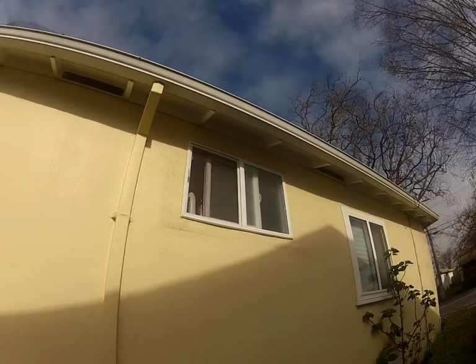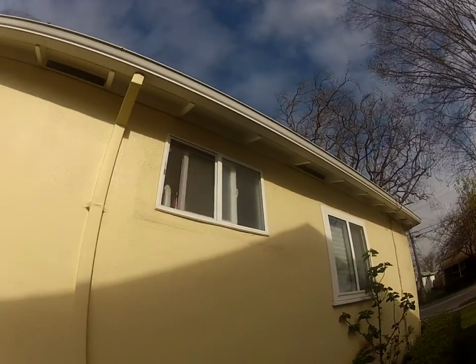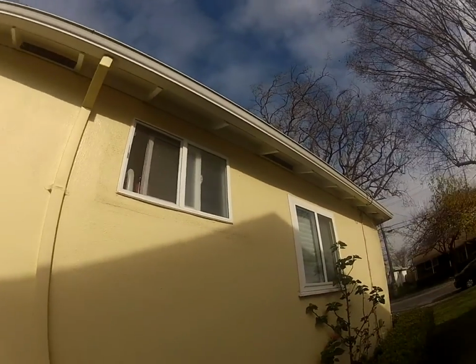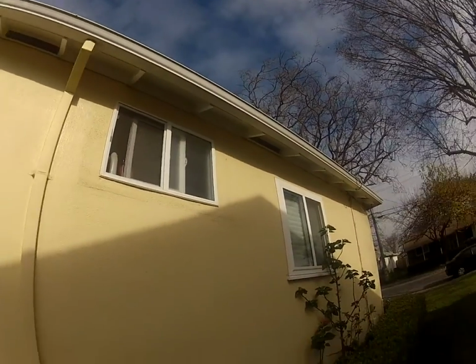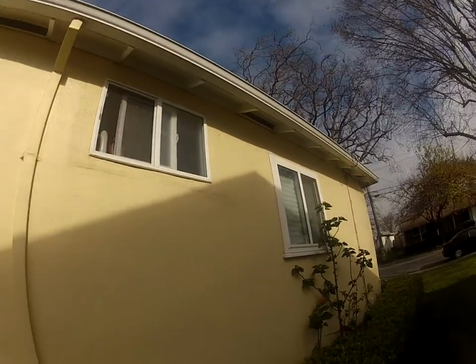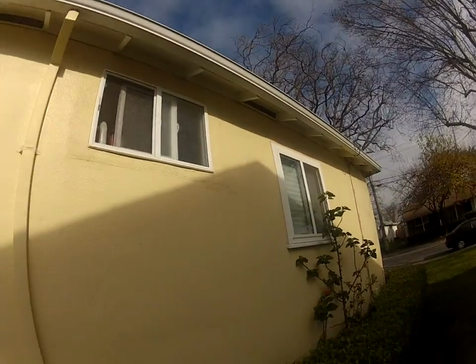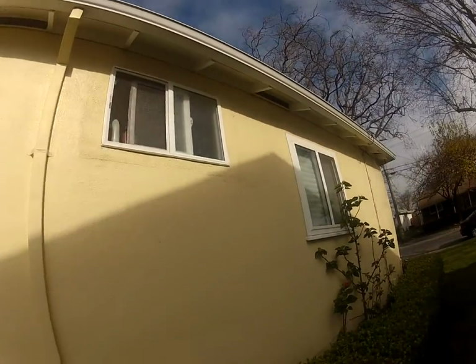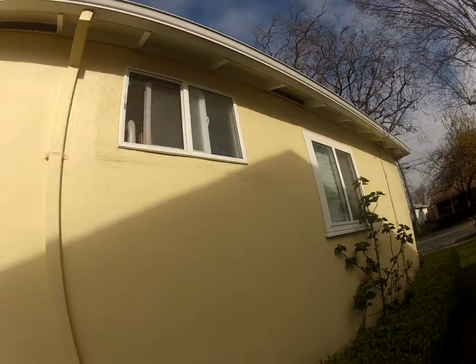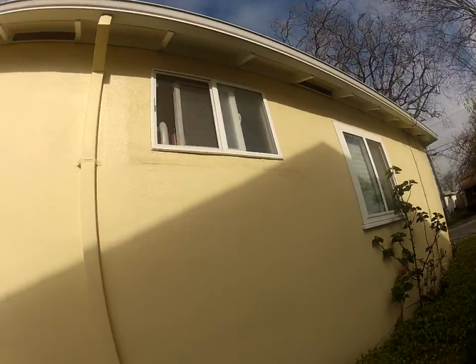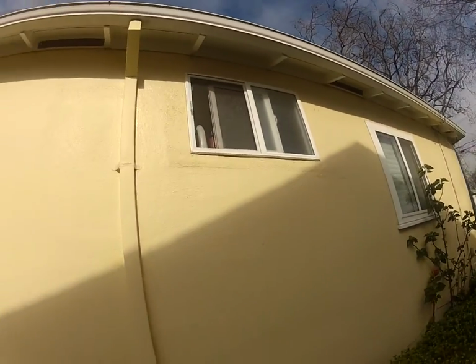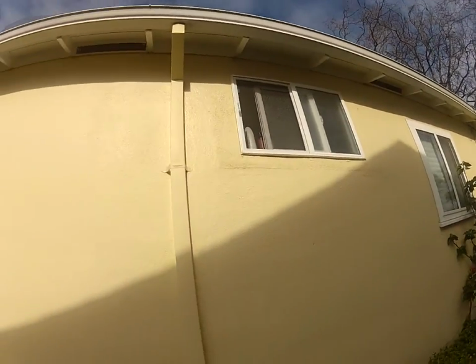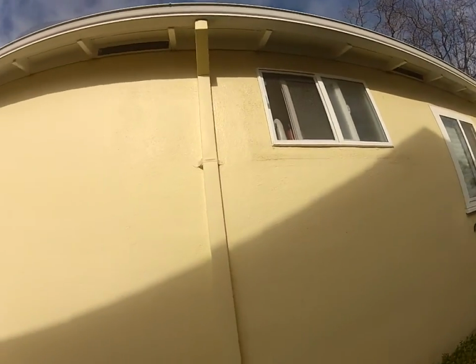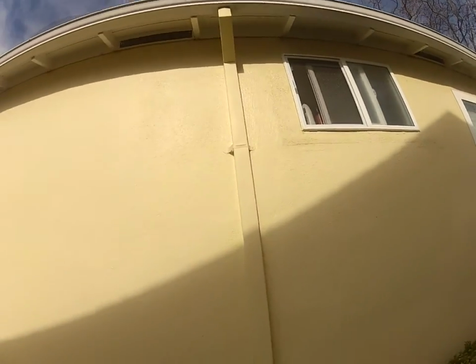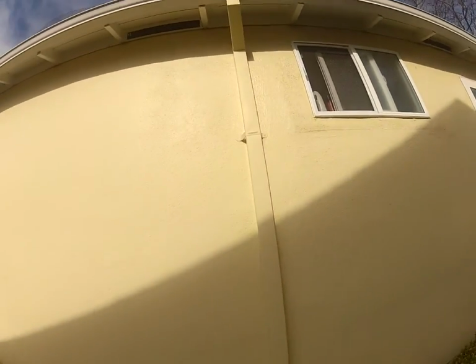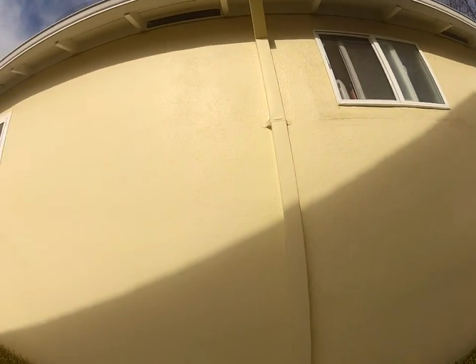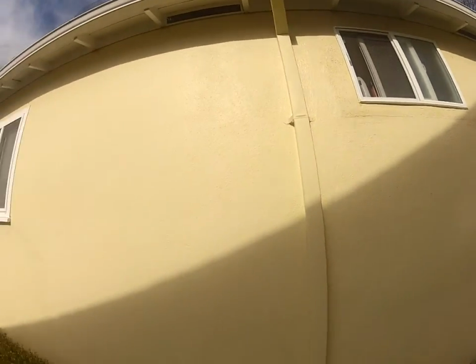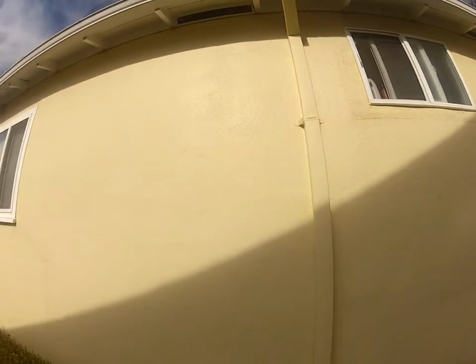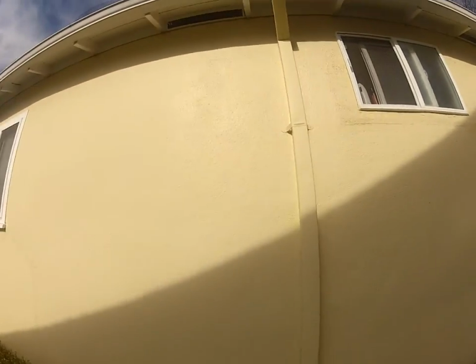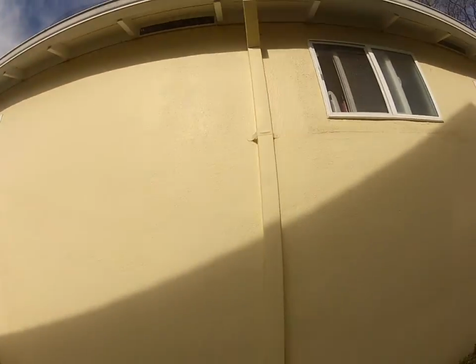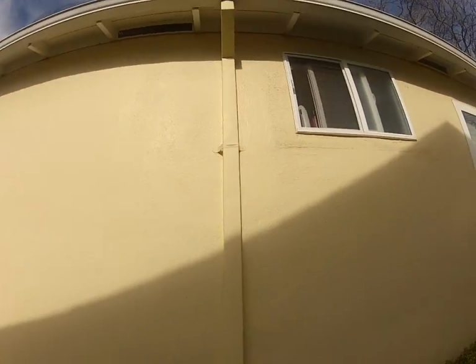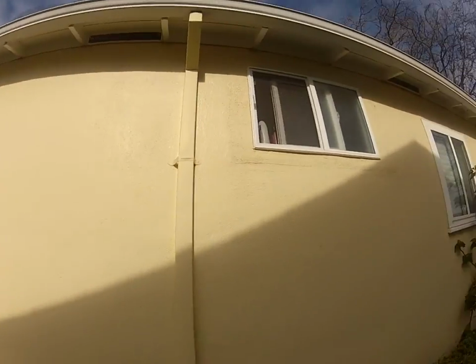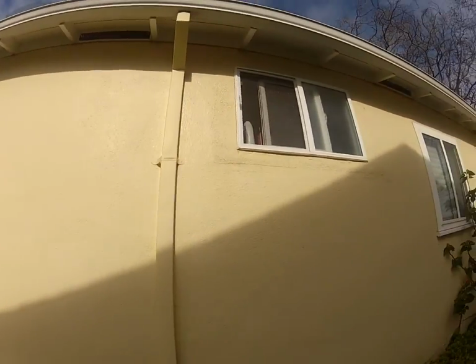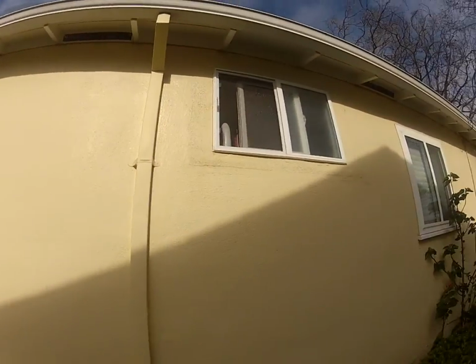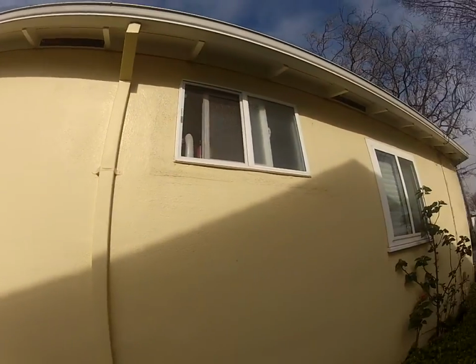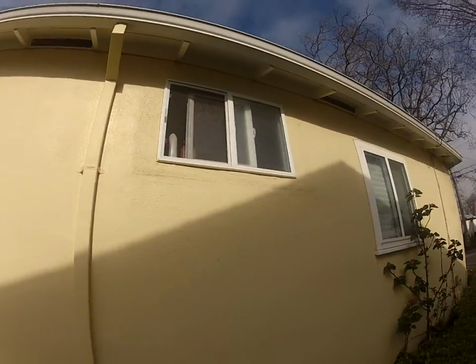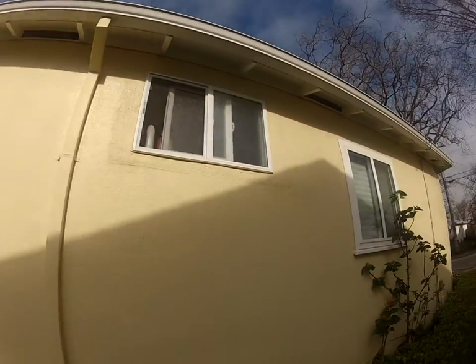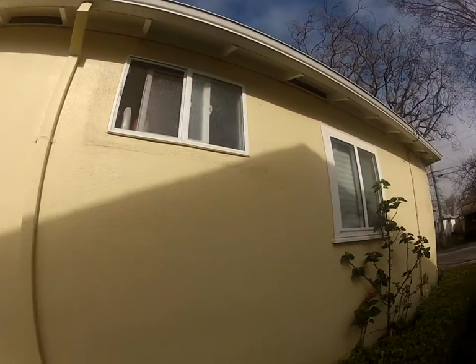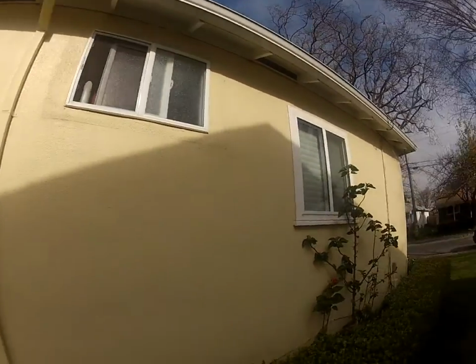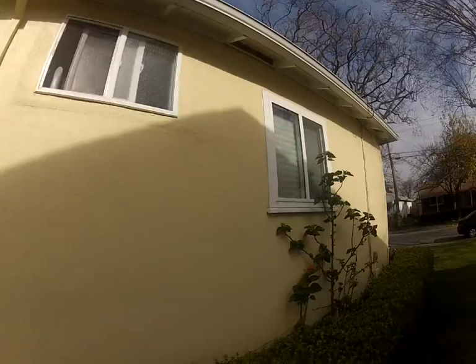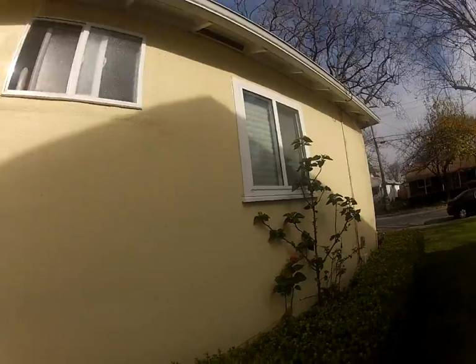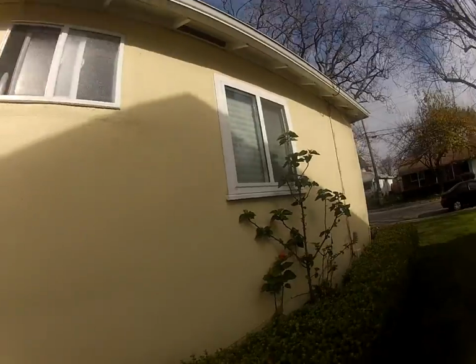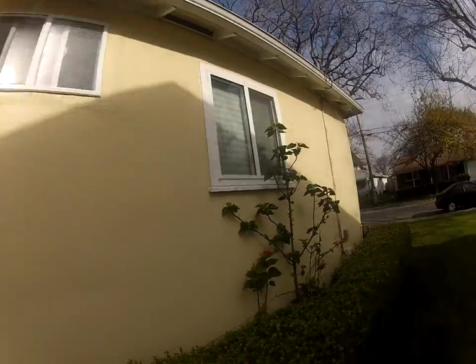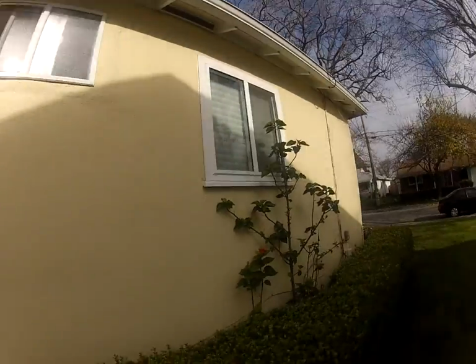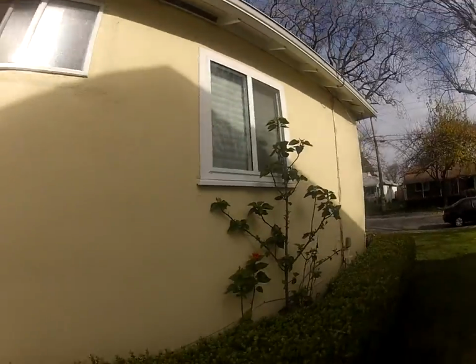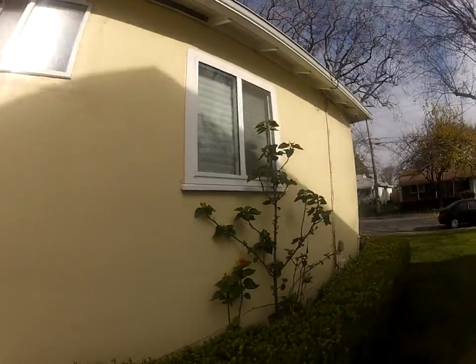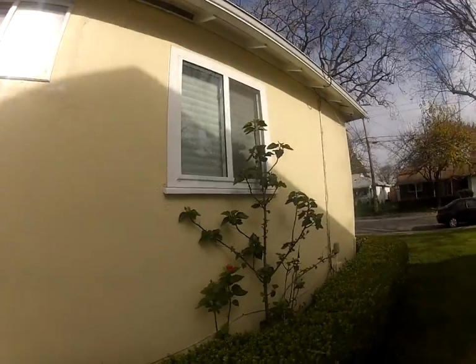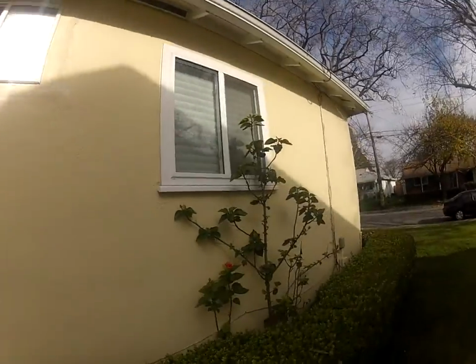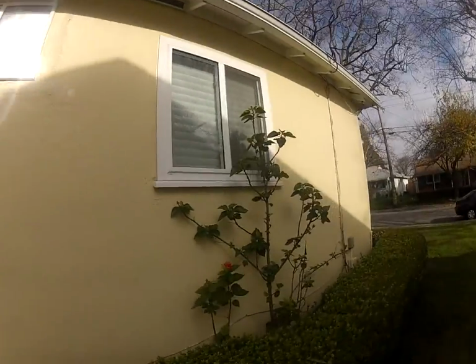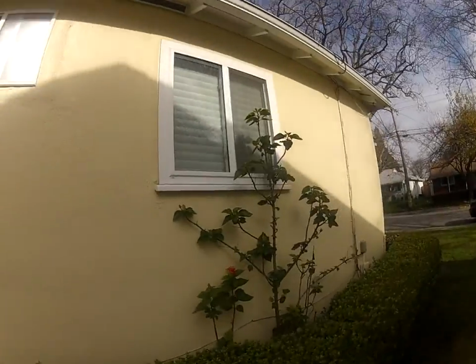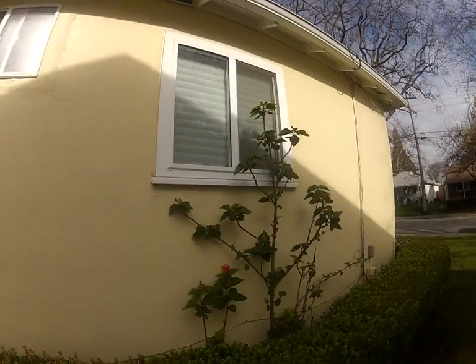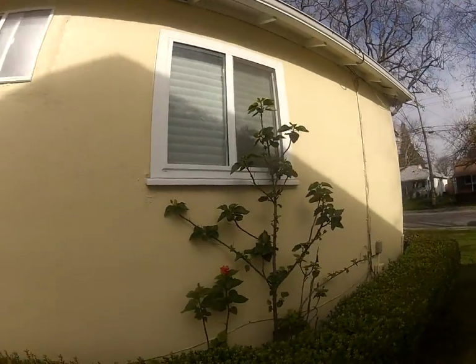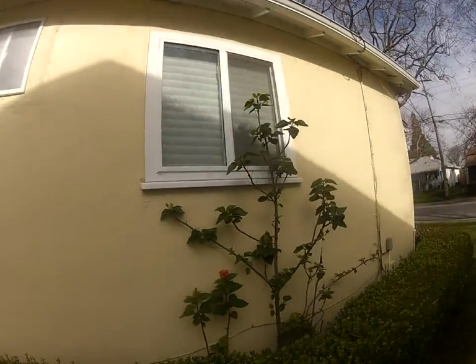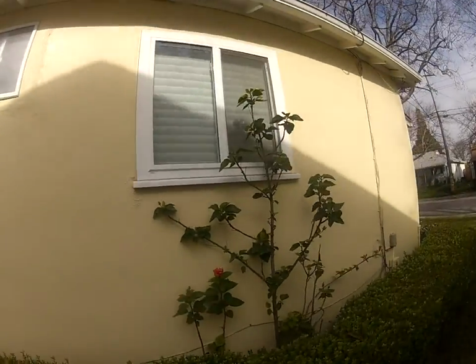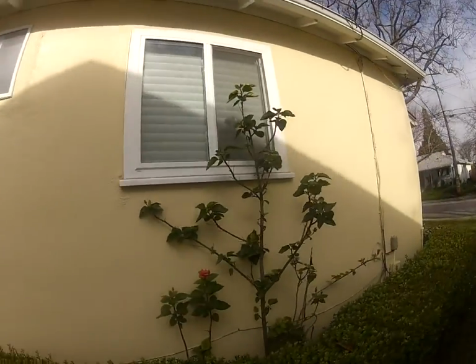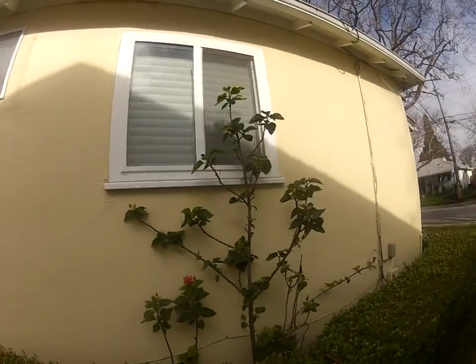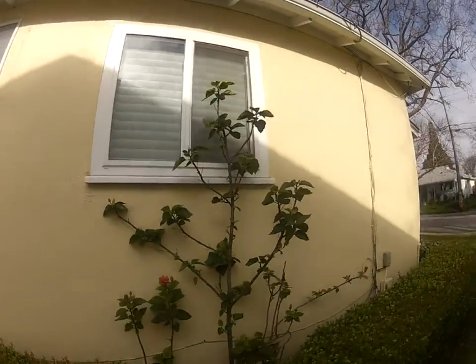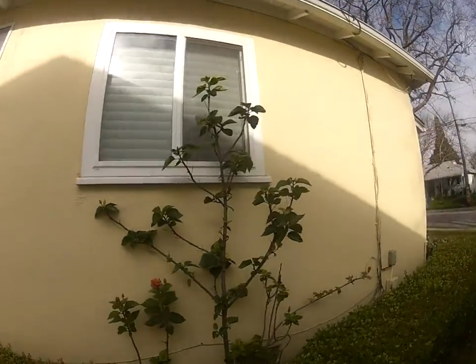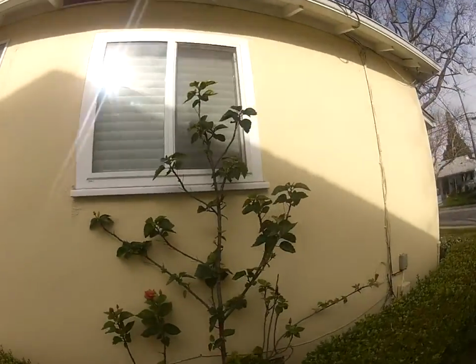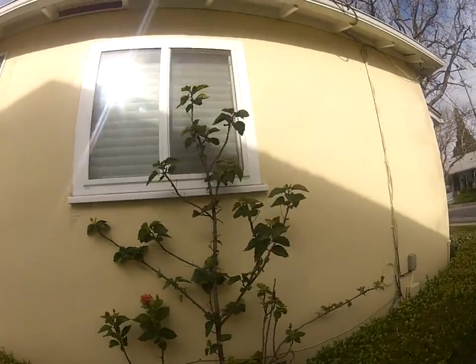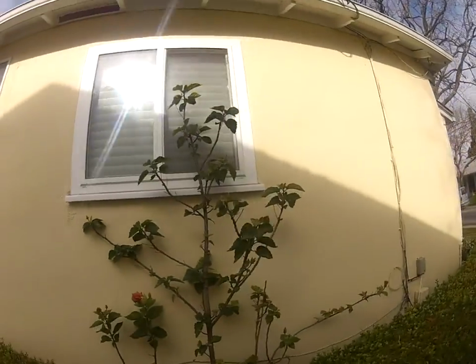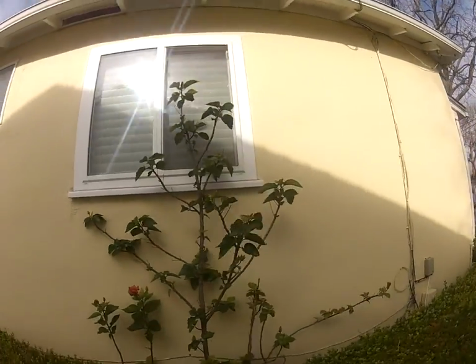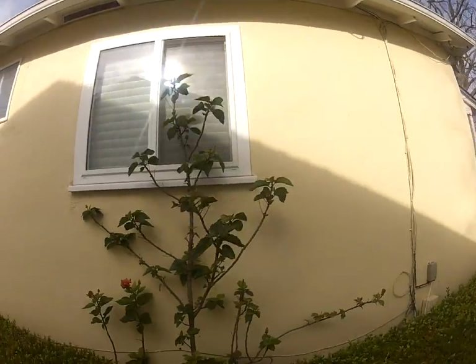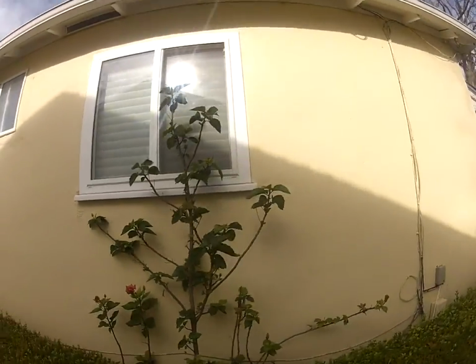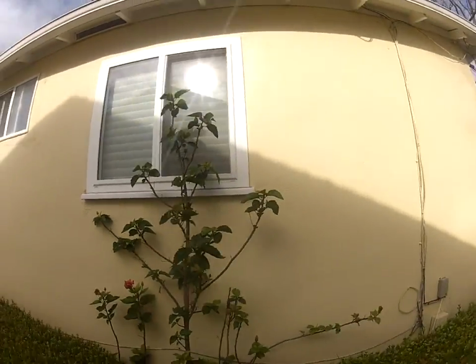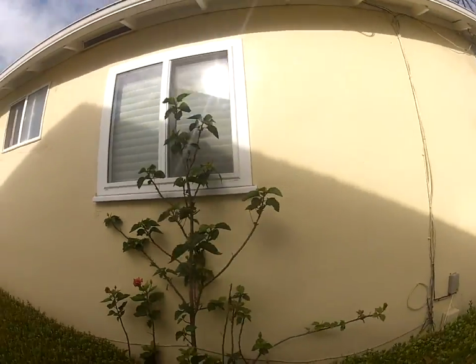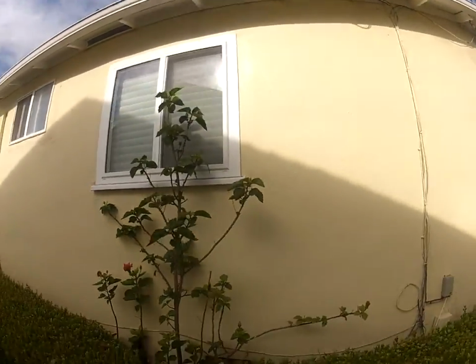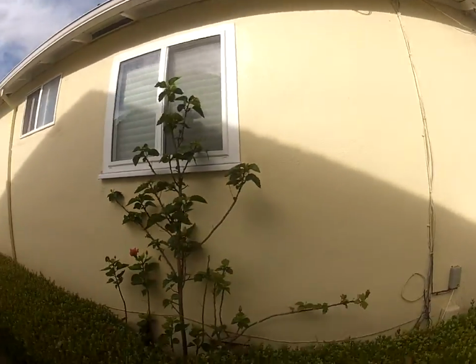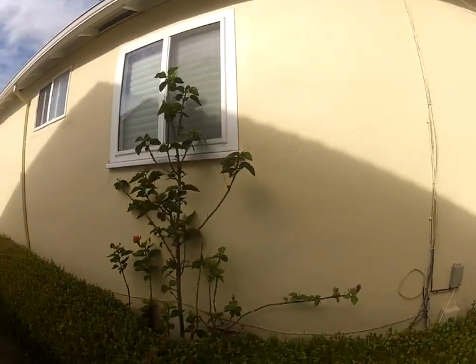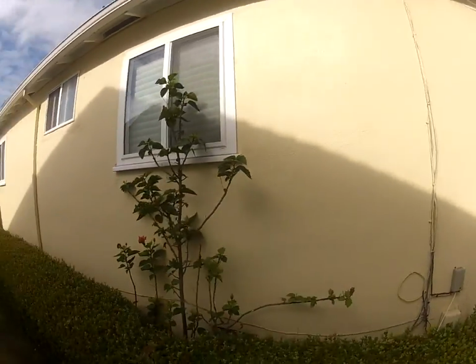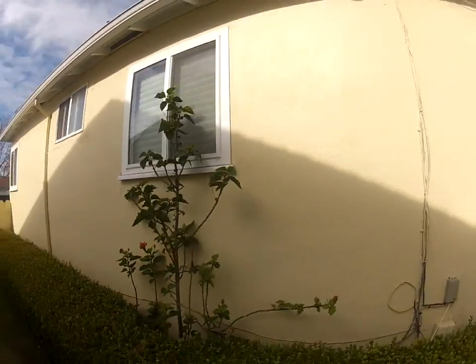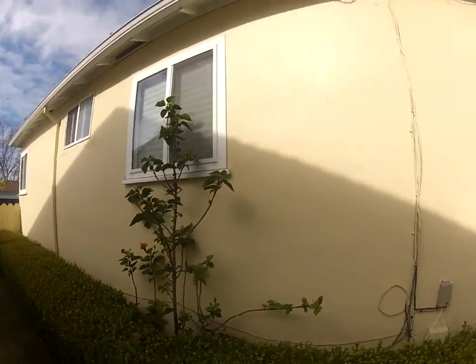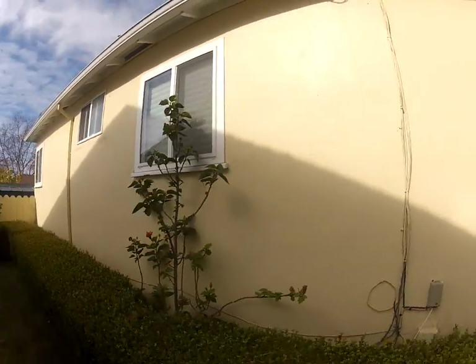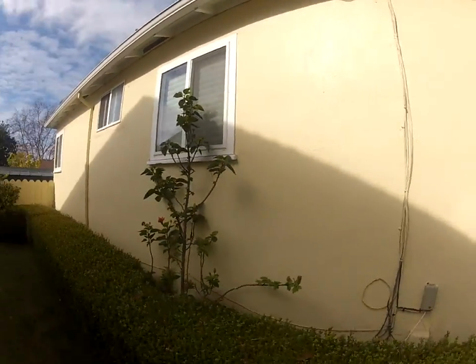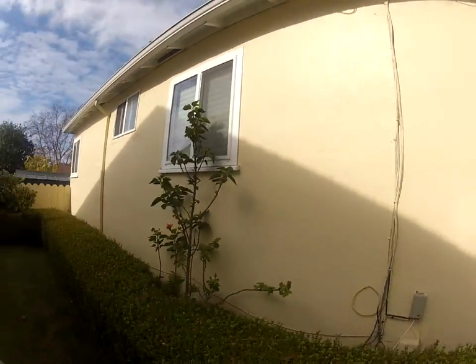Double pane windows all look recently installed, at least within the last seven years or so — those are the new style ones.